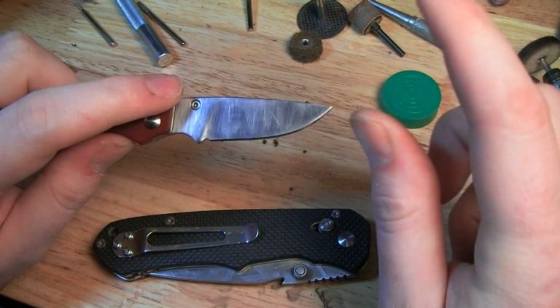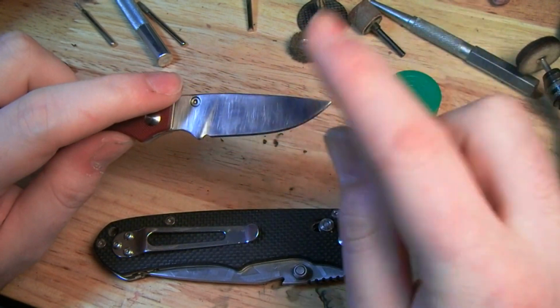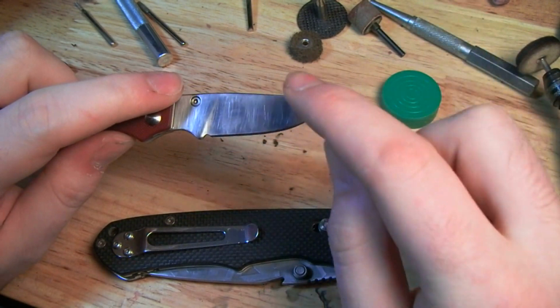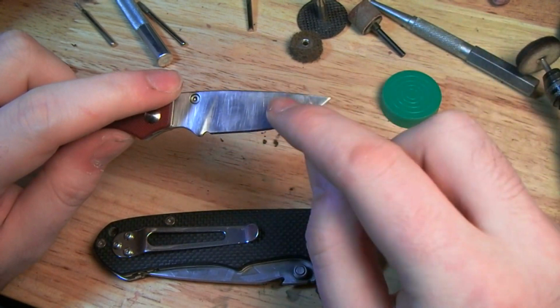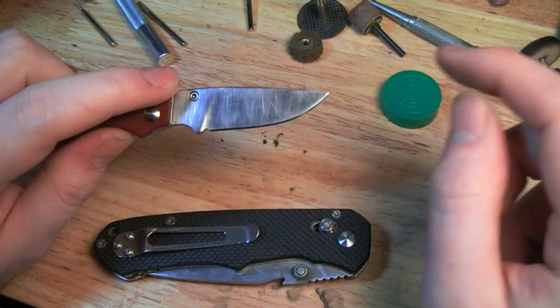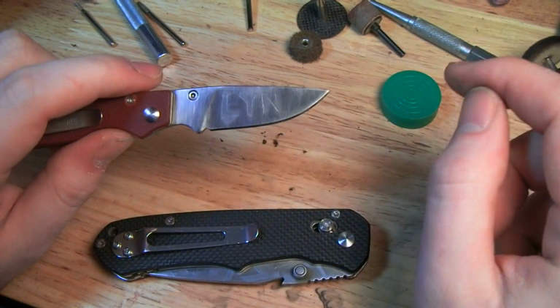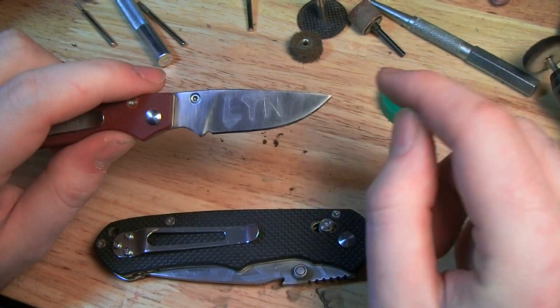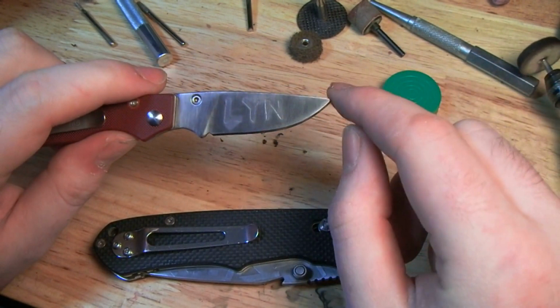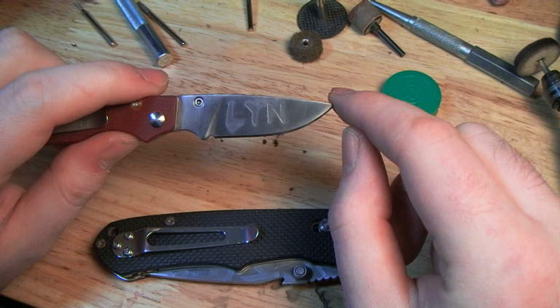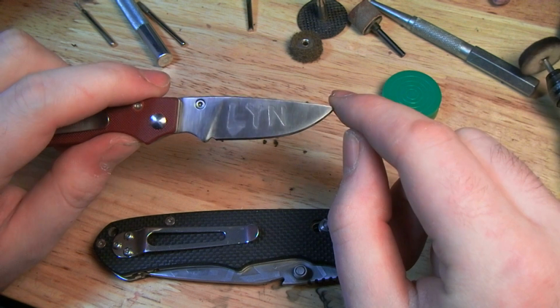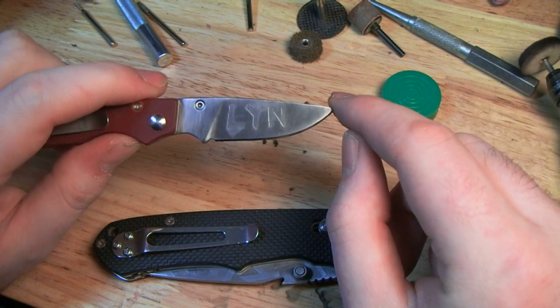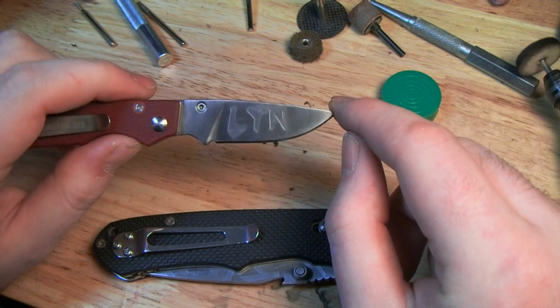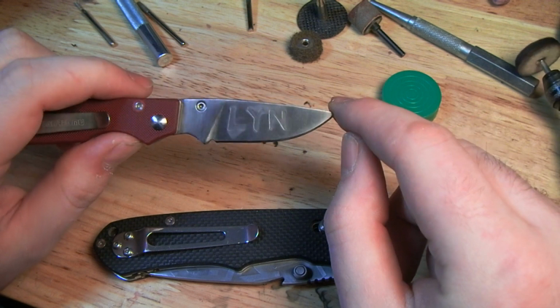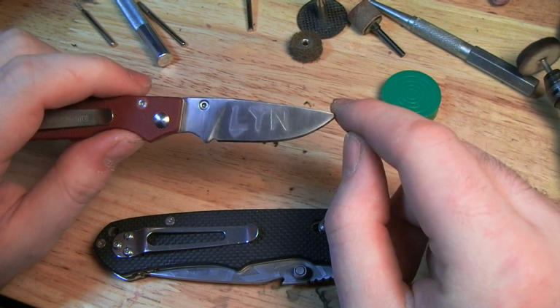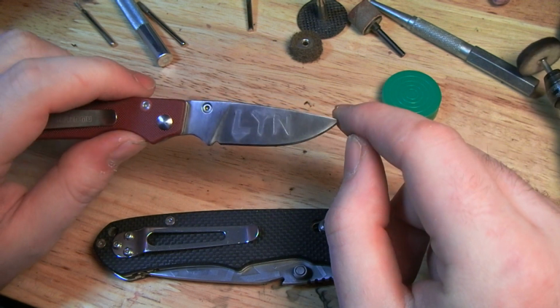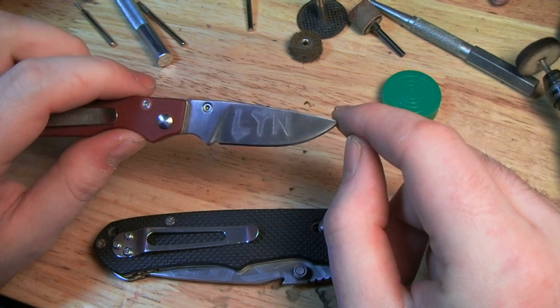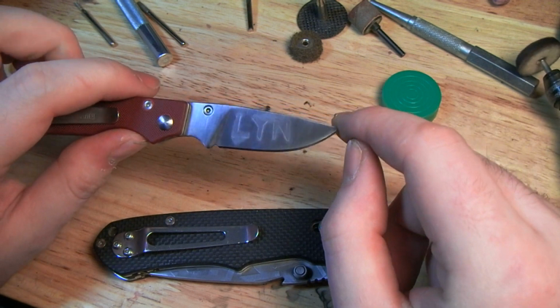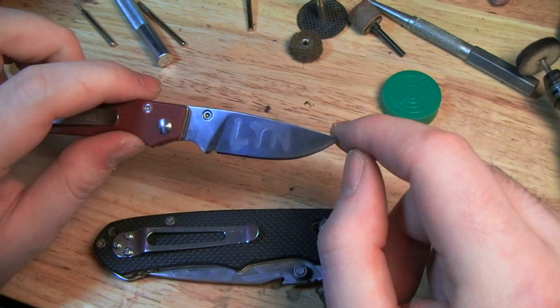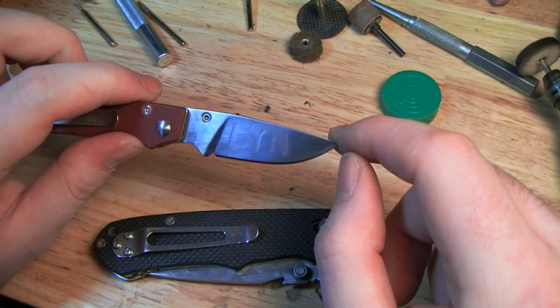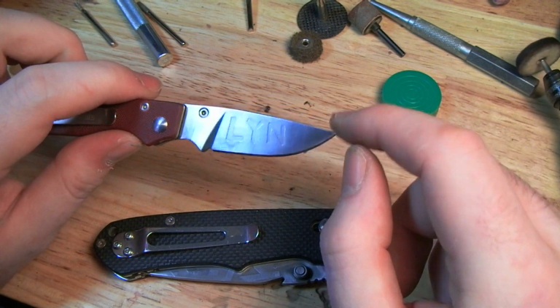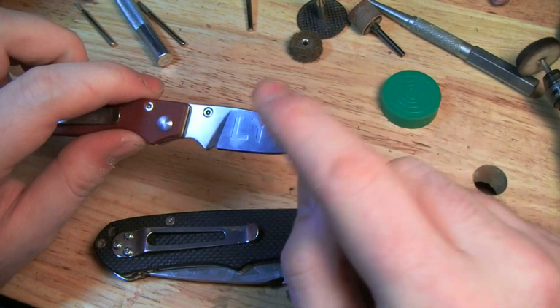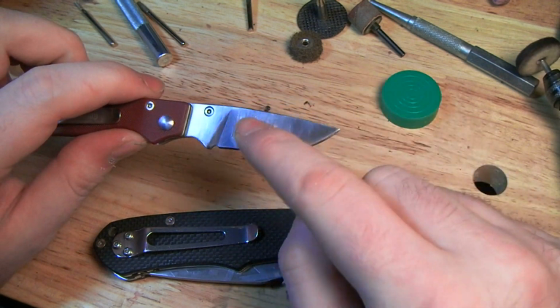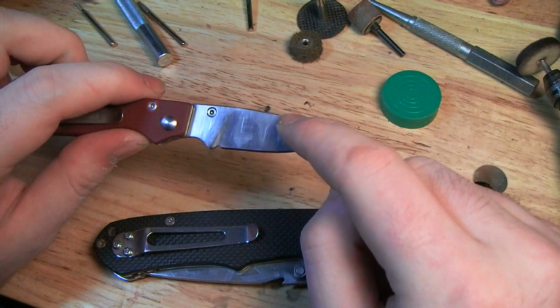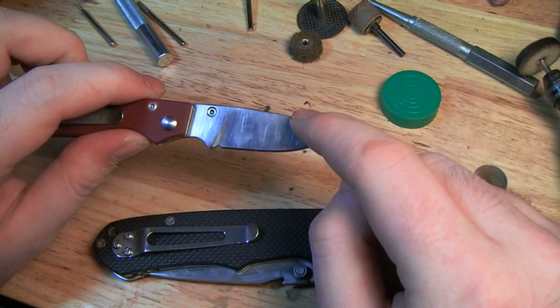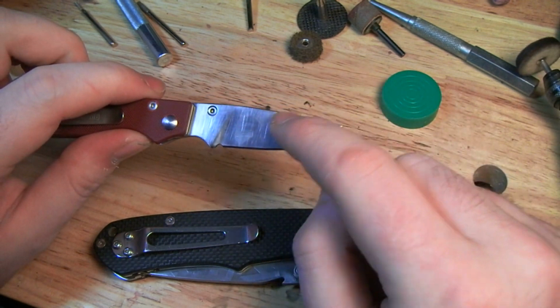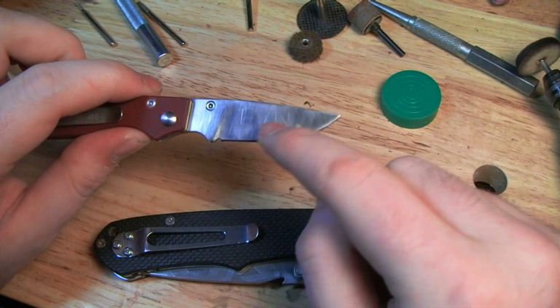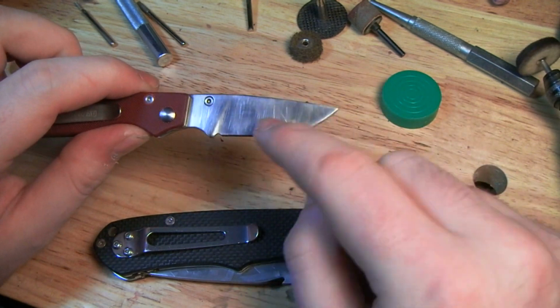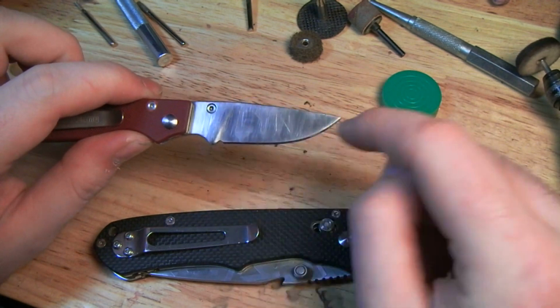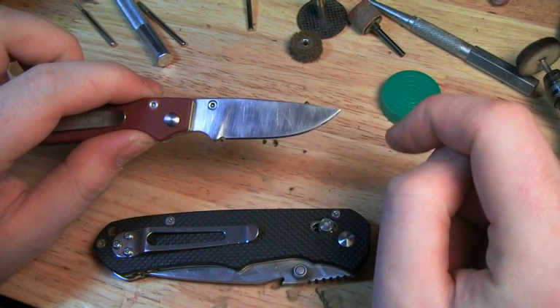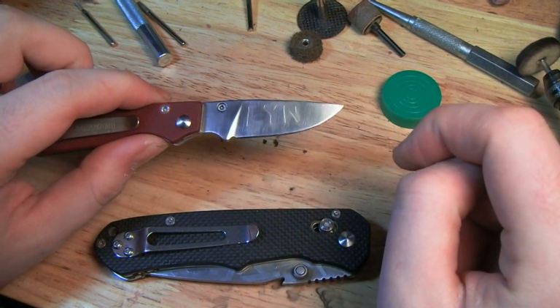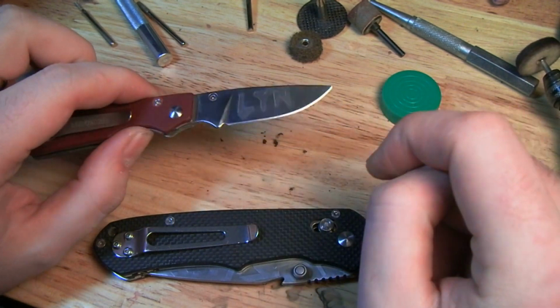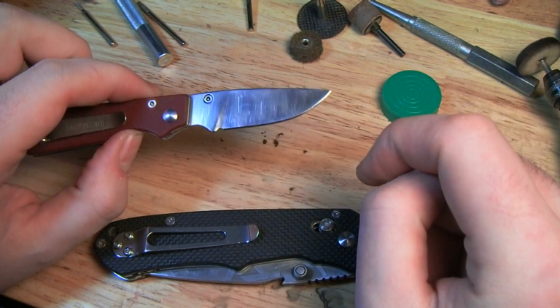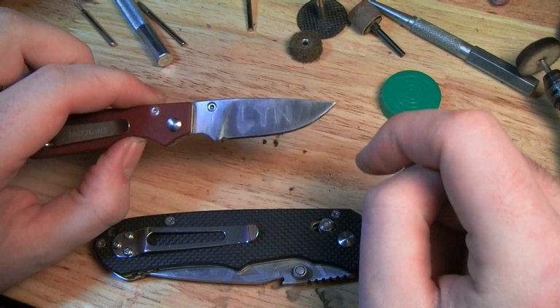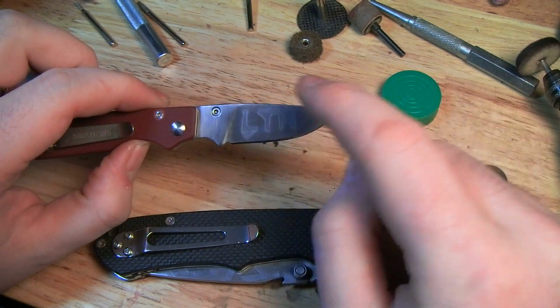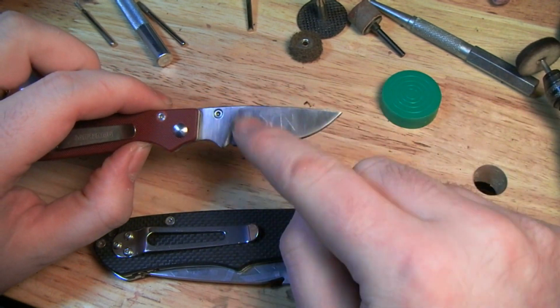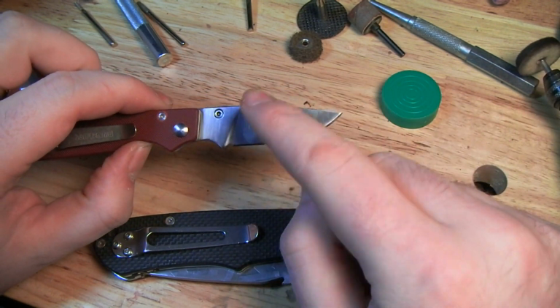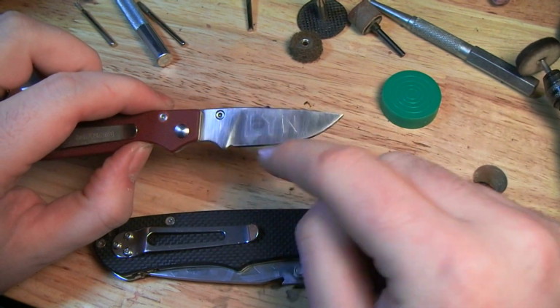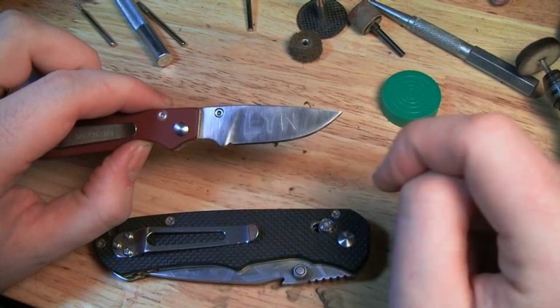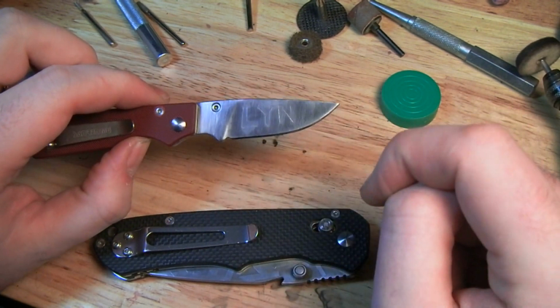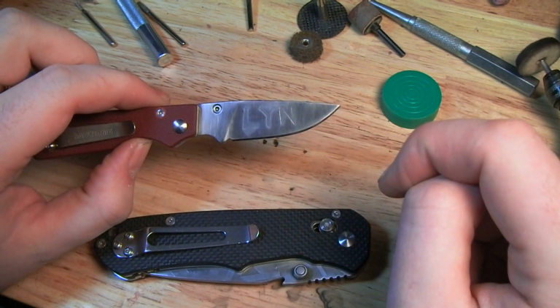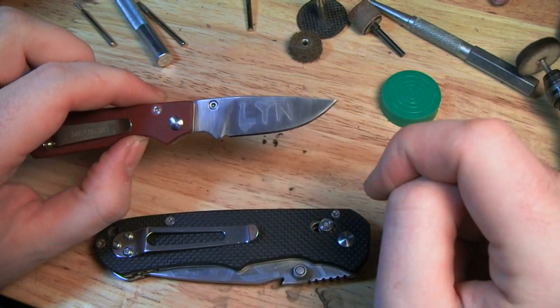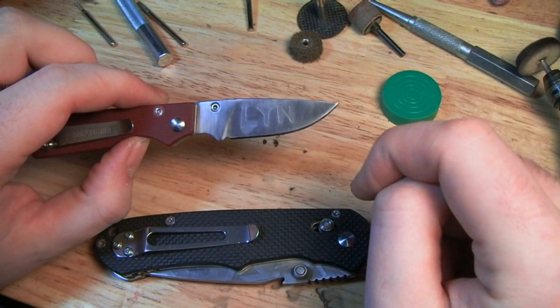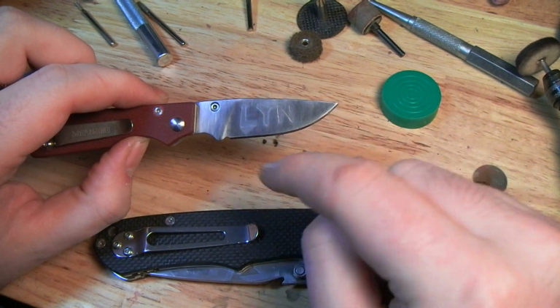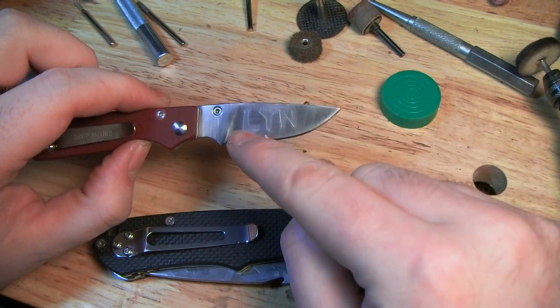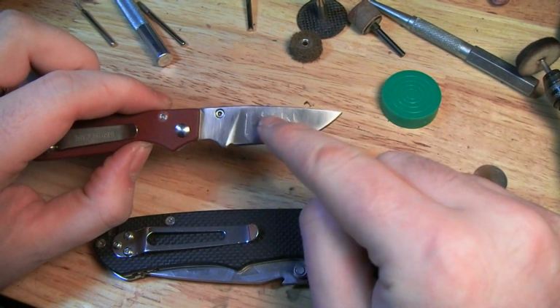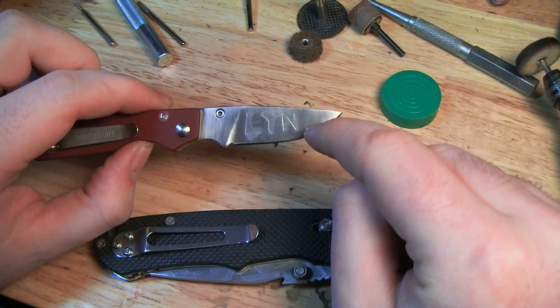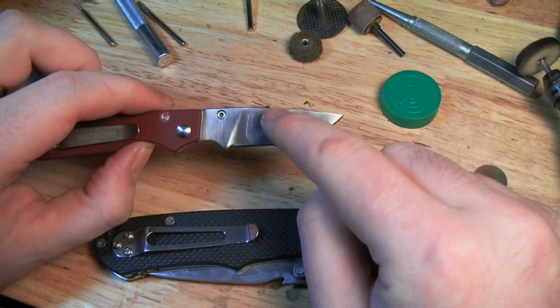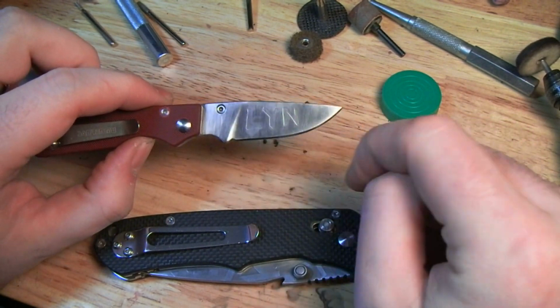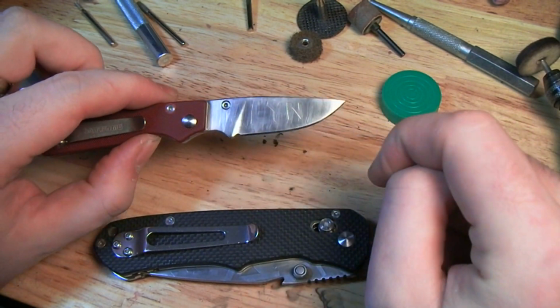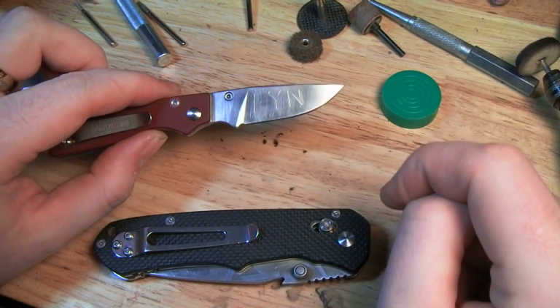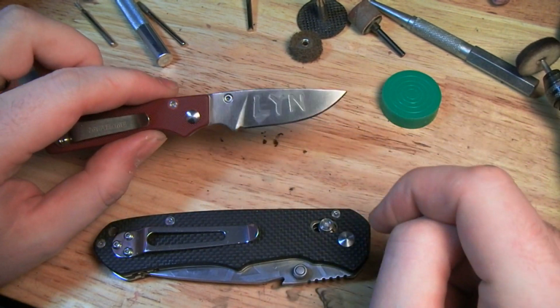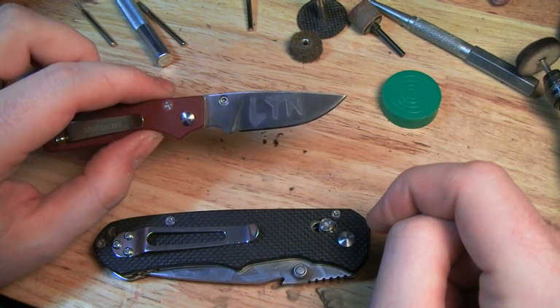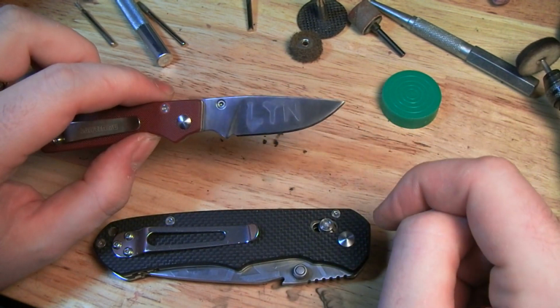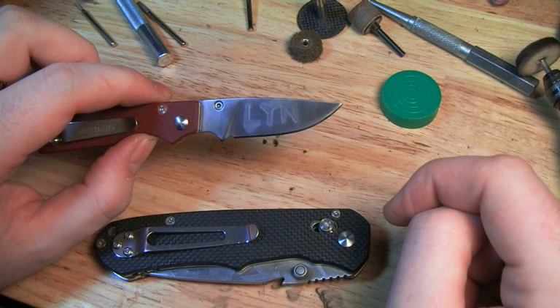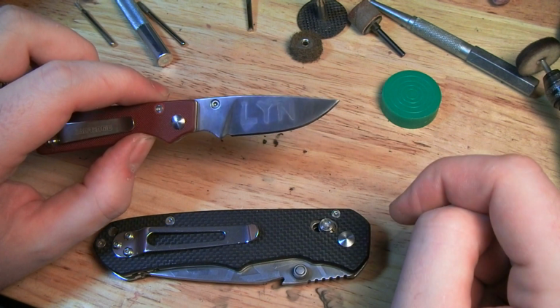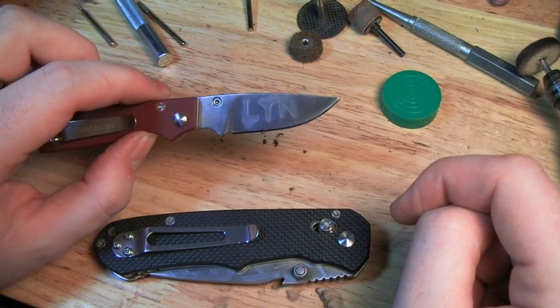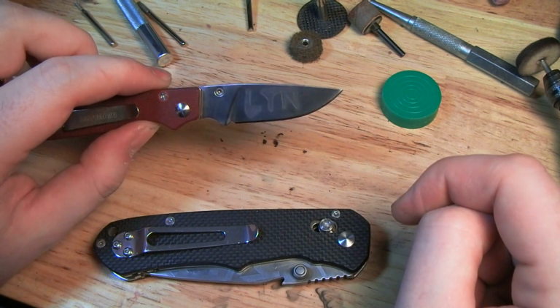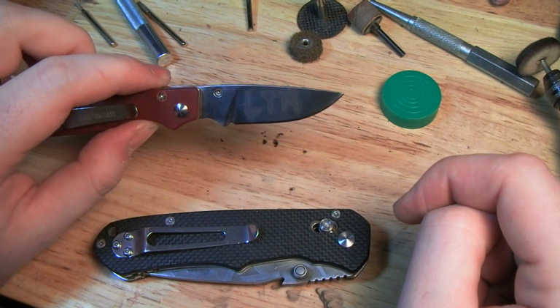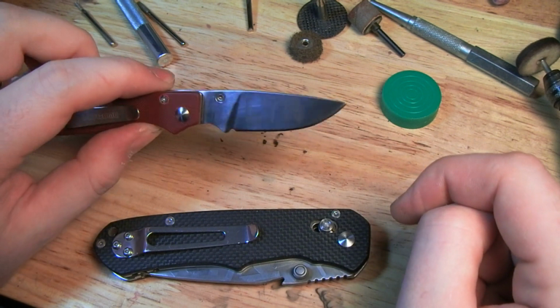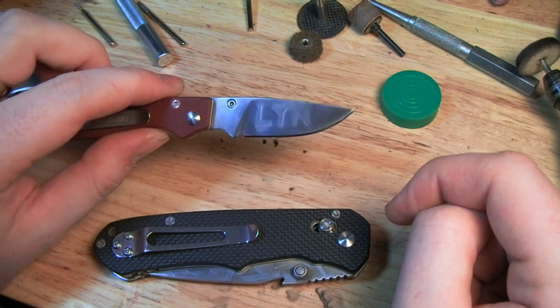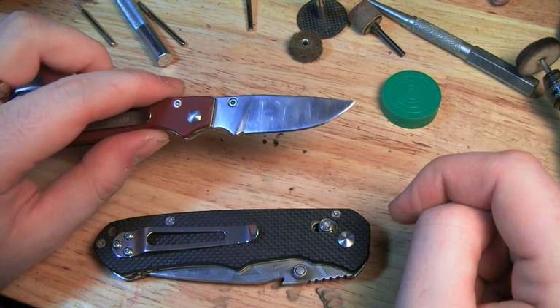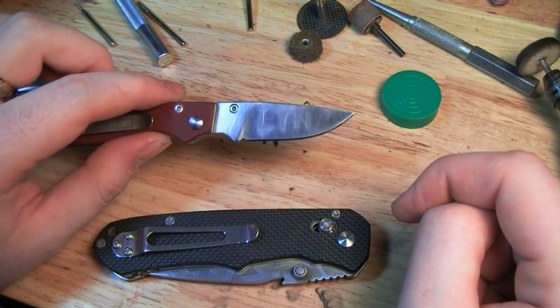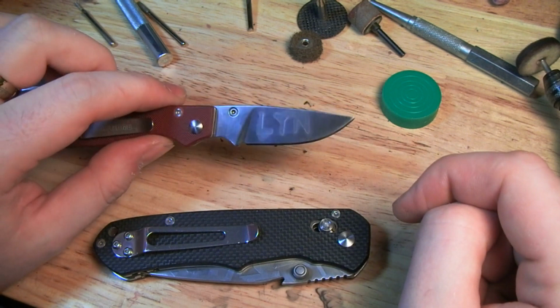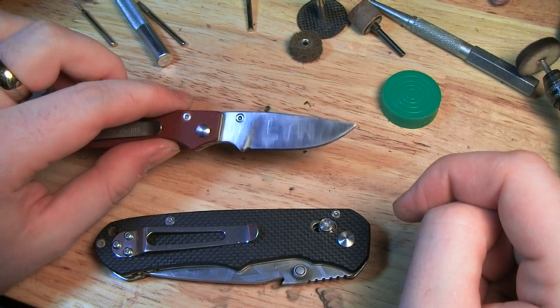I think I'll get better at this with a little practice, making sure that everything's sealed up tight around the cutout areas.